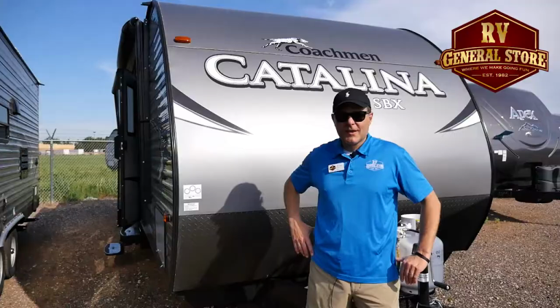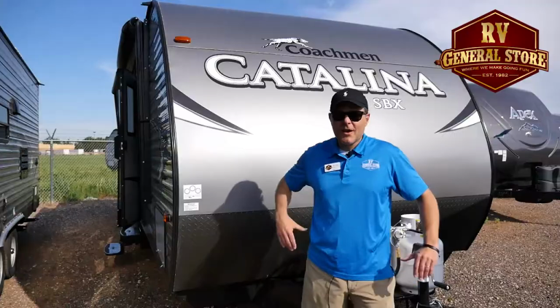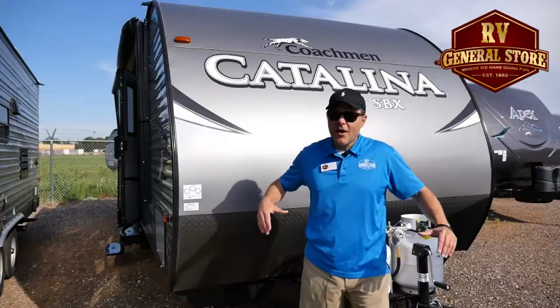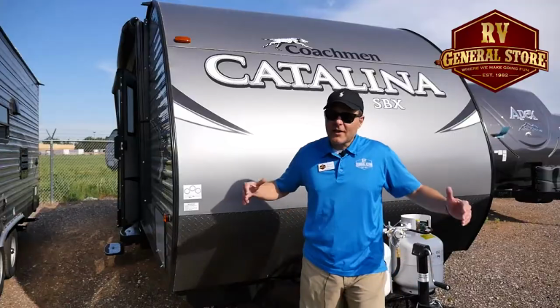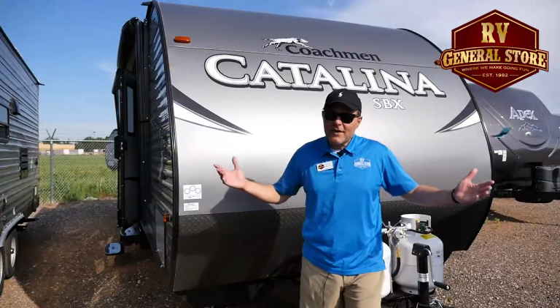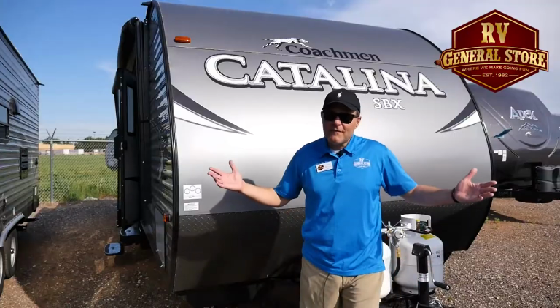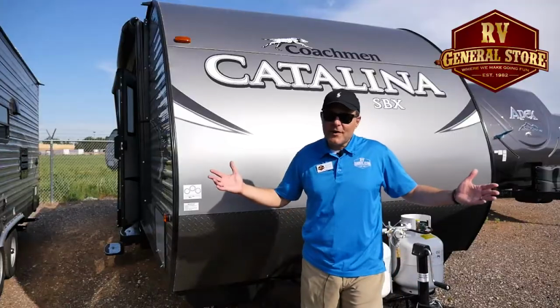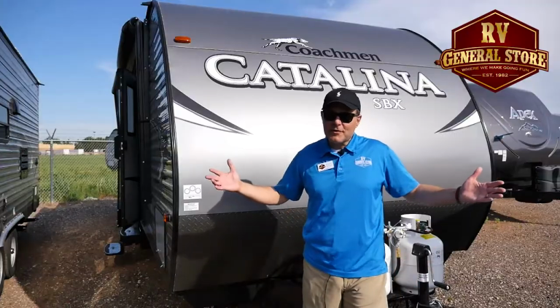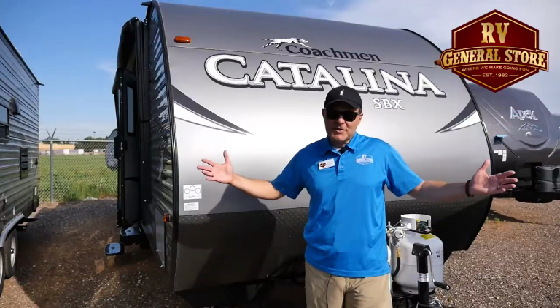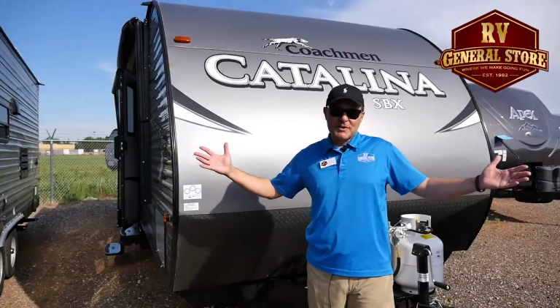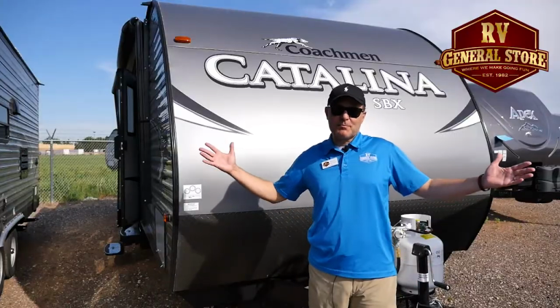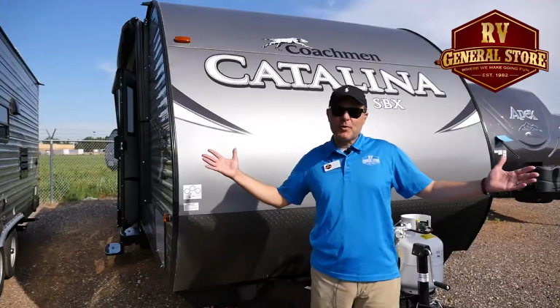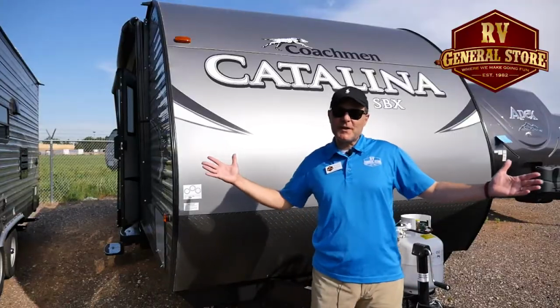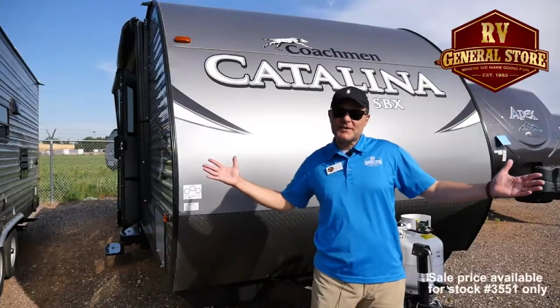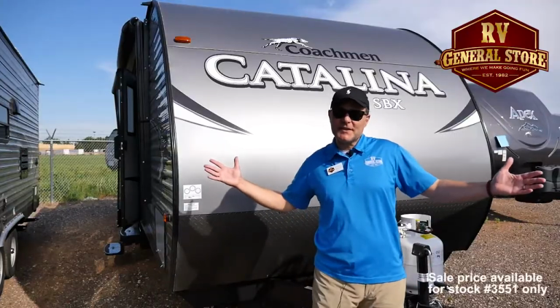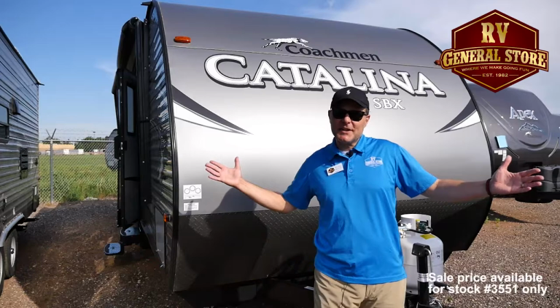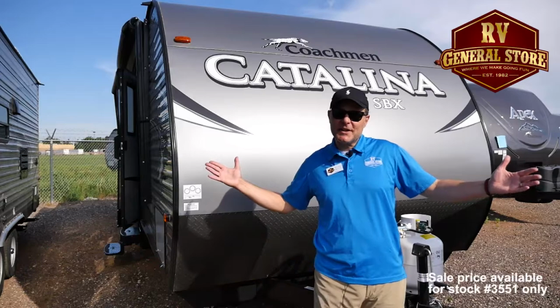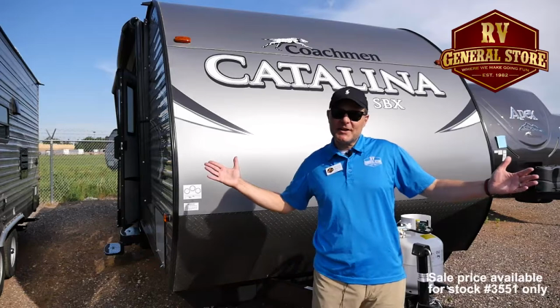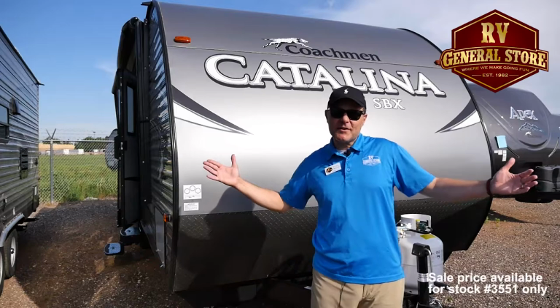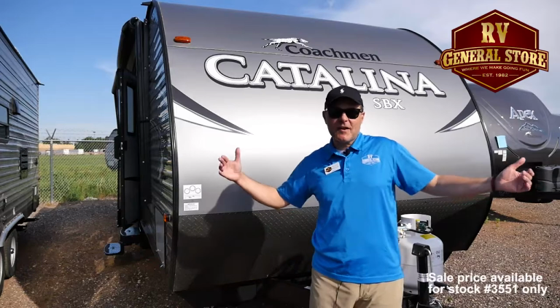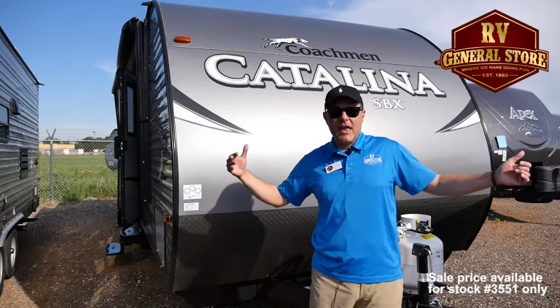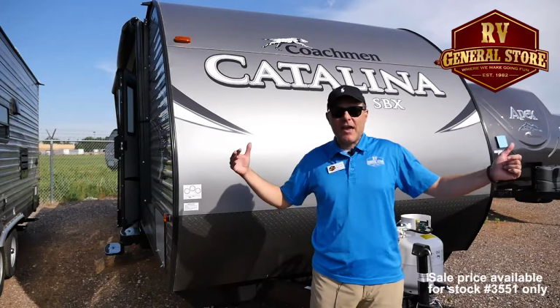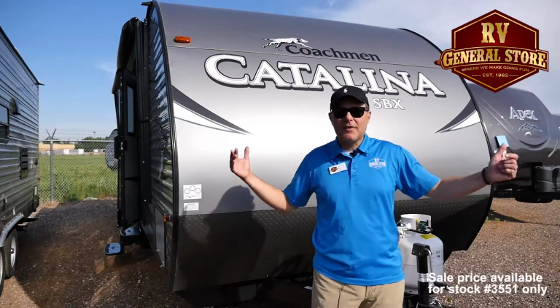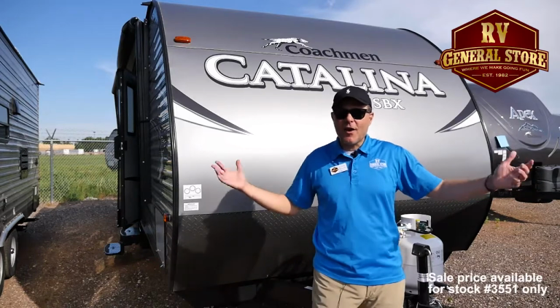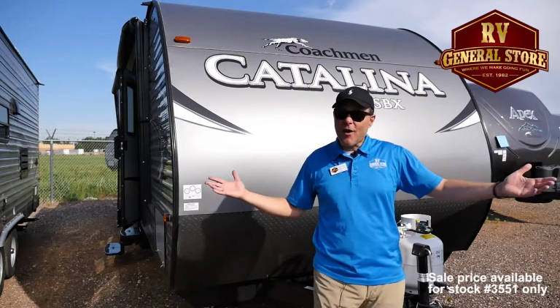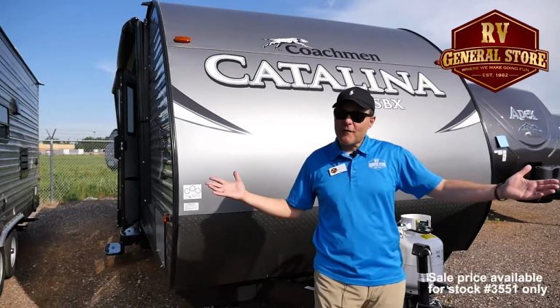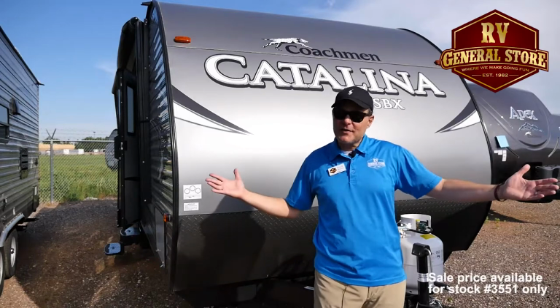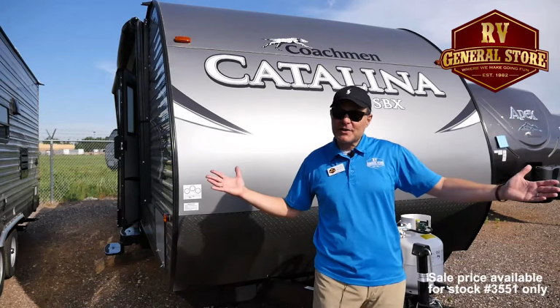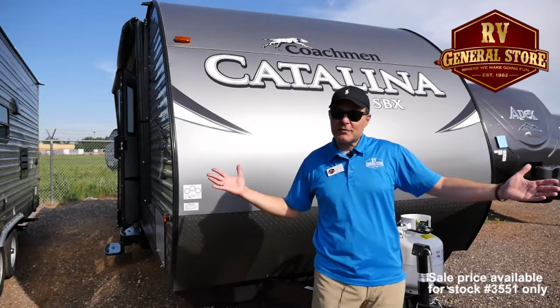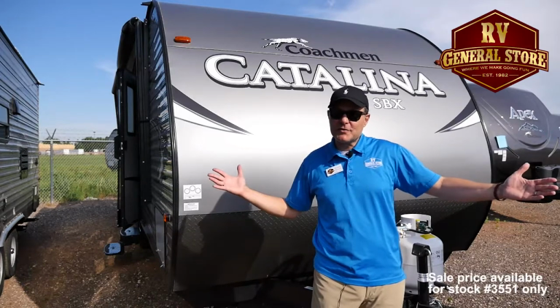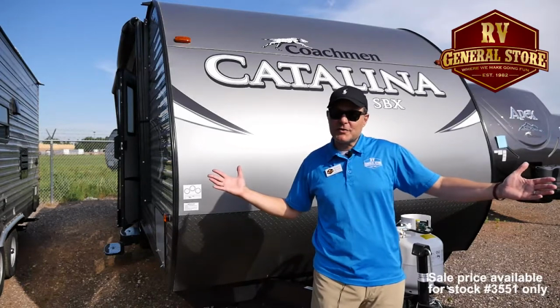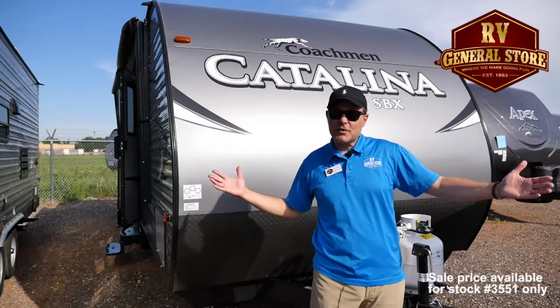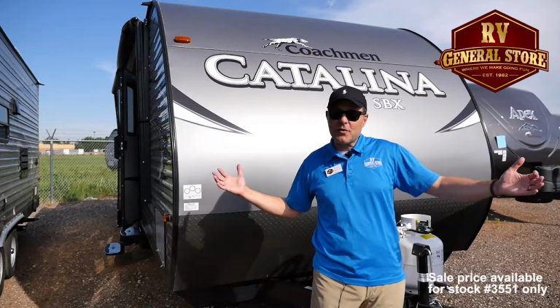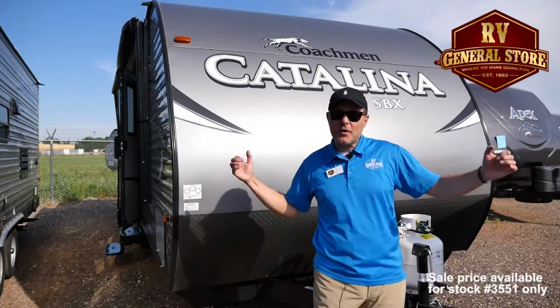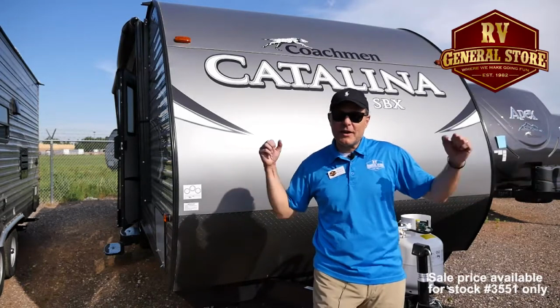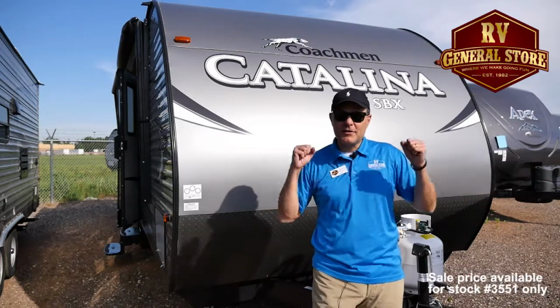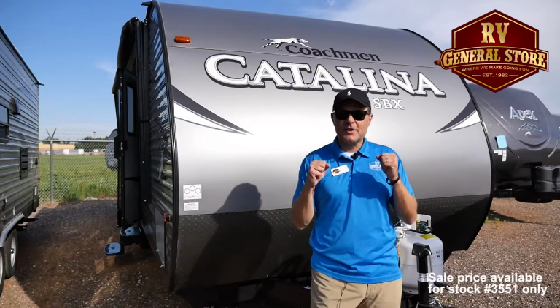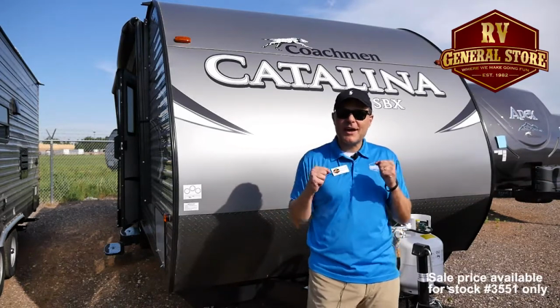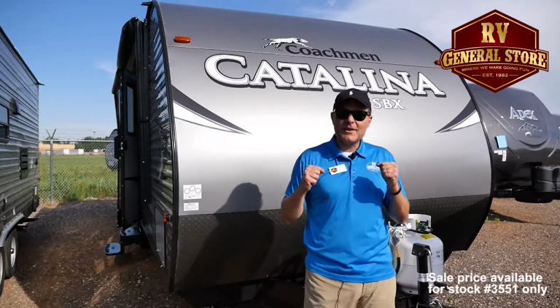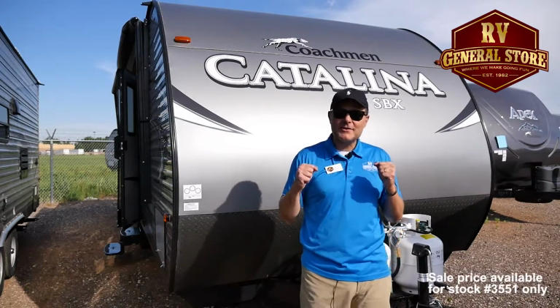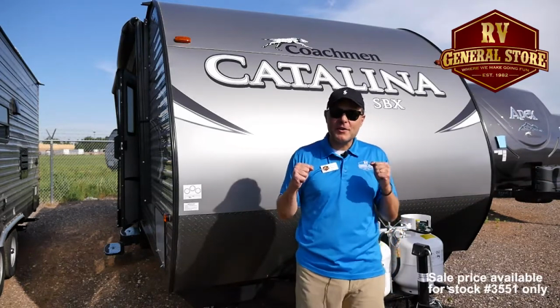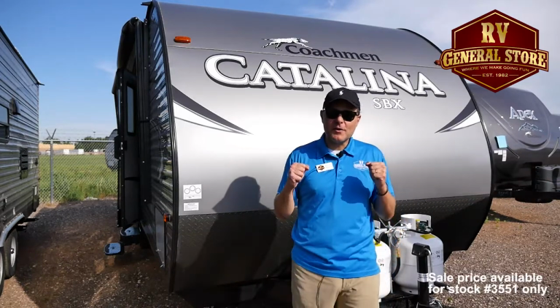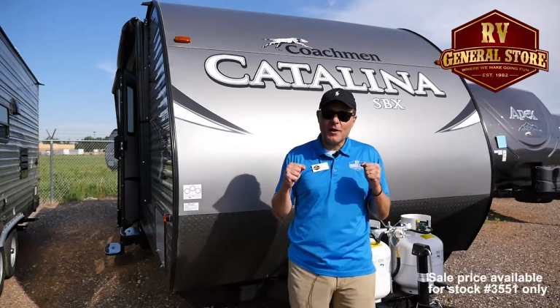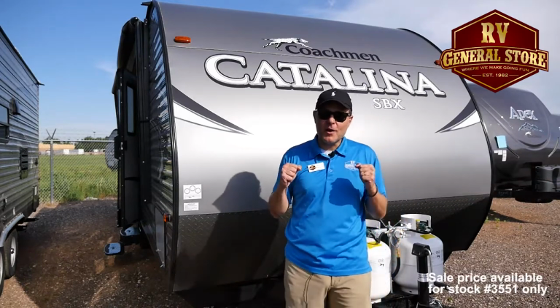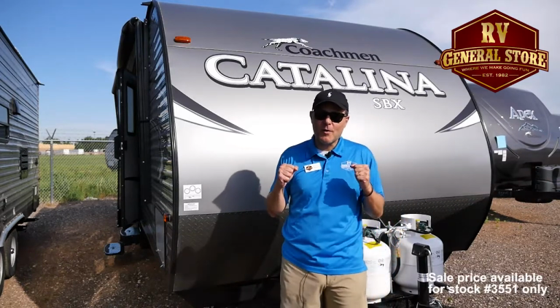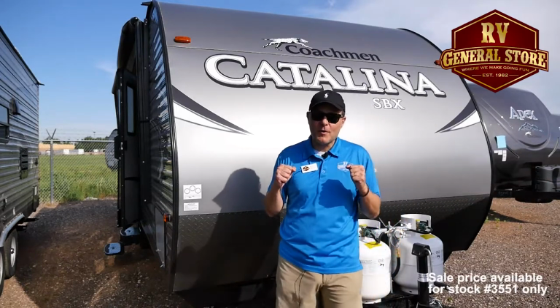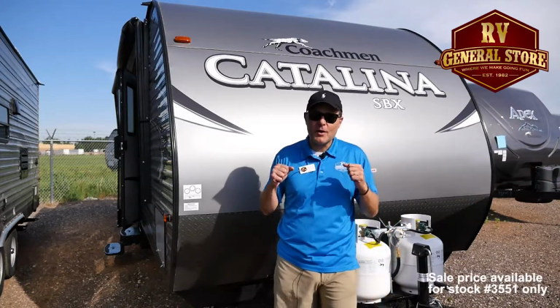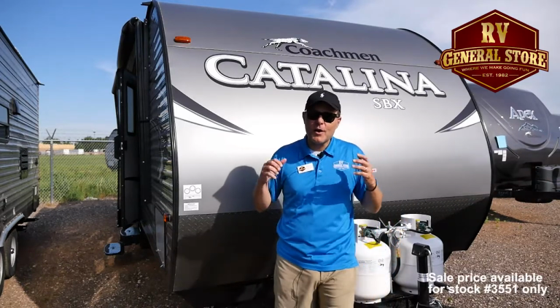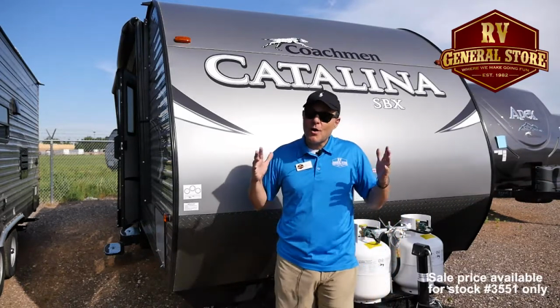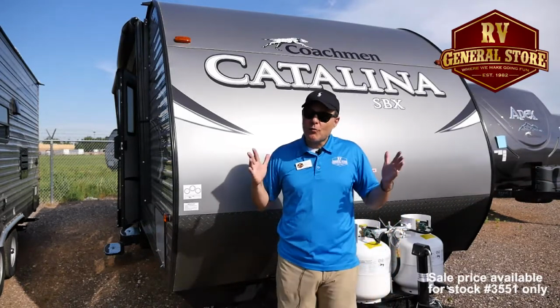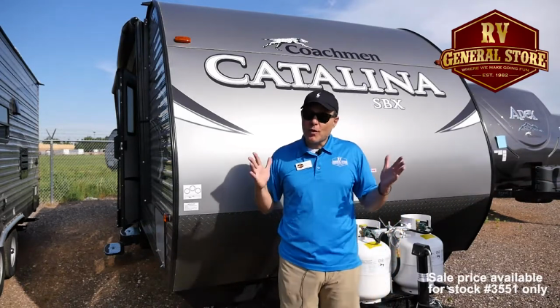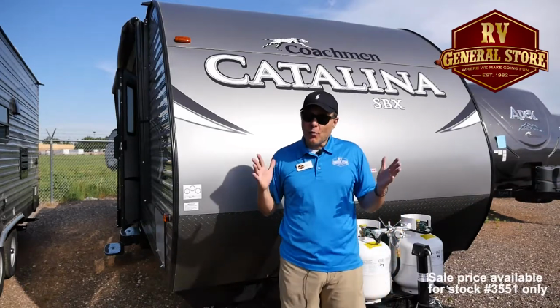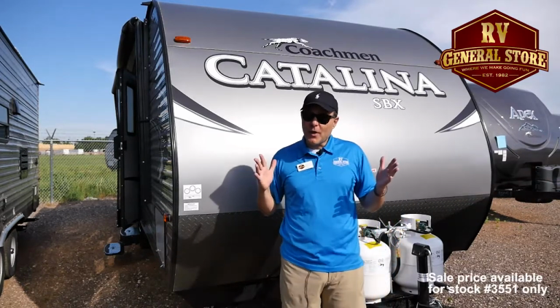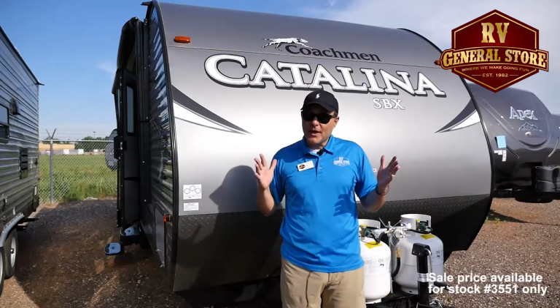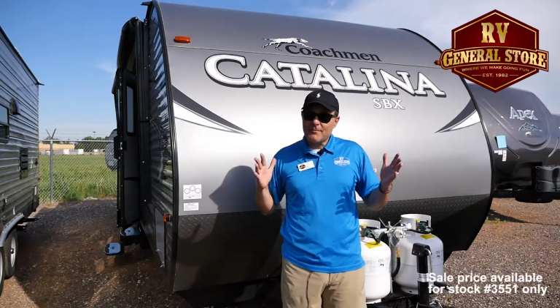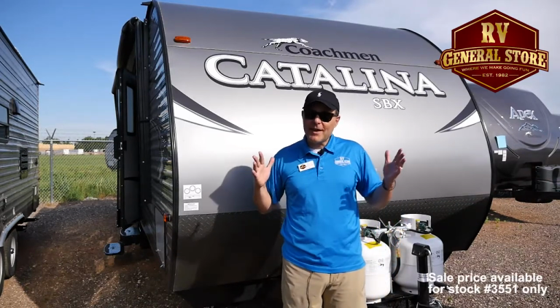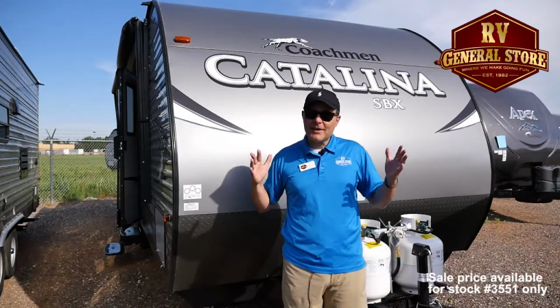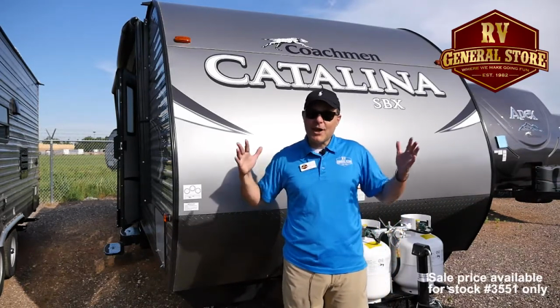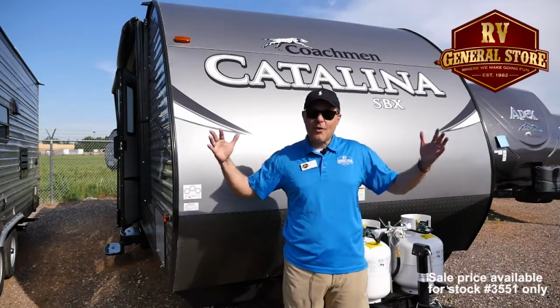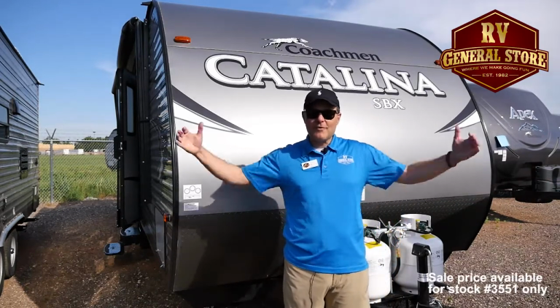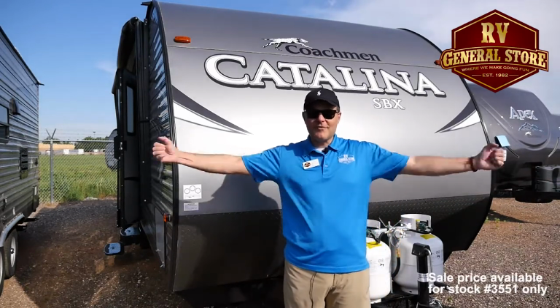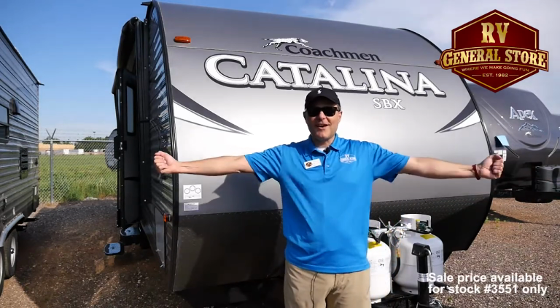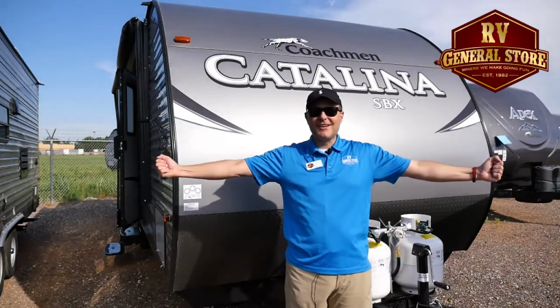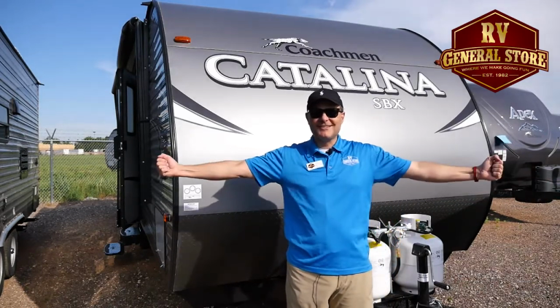This is Preston here at the RV General Store in Newcastle, Oklahoma, where we make going fun.